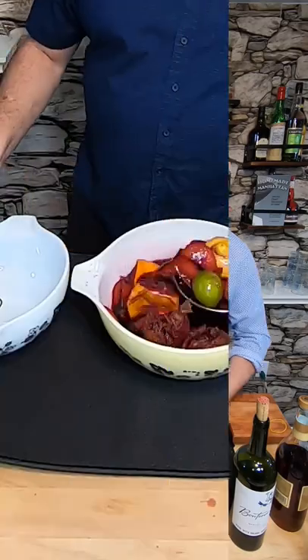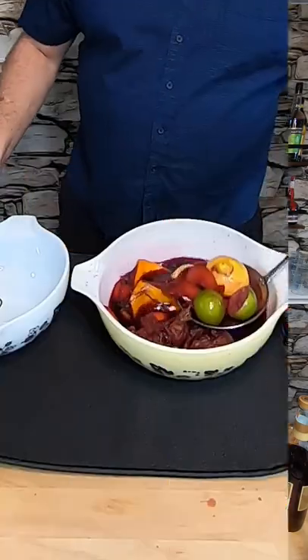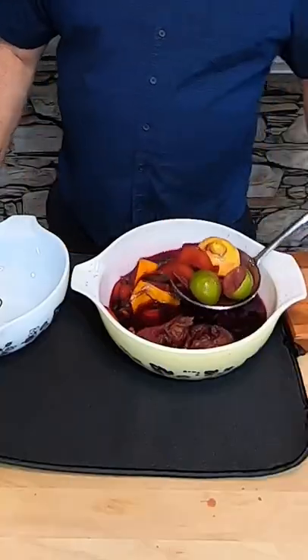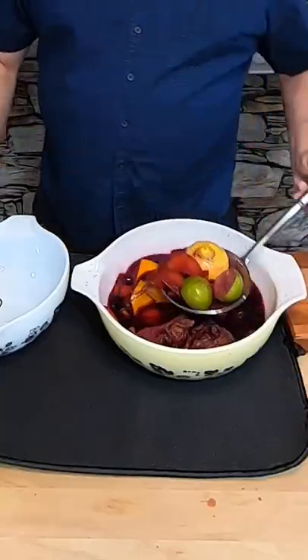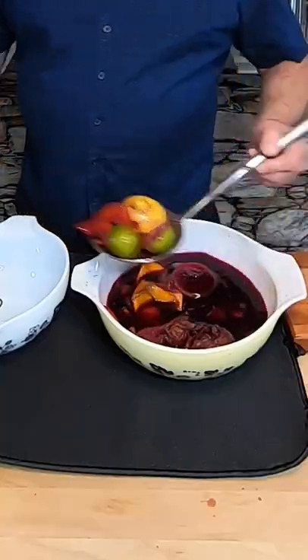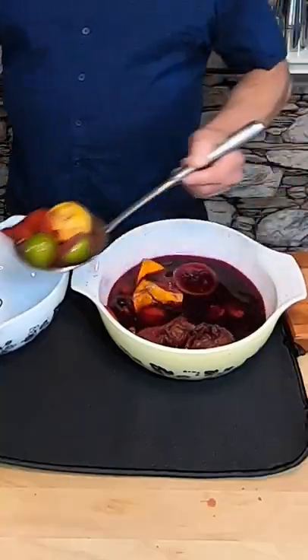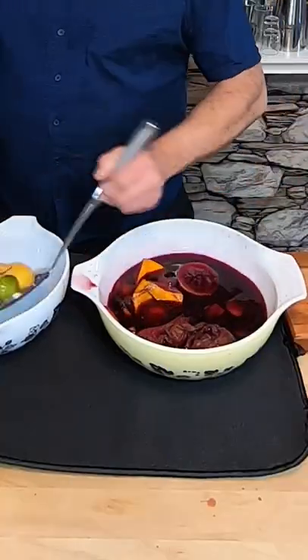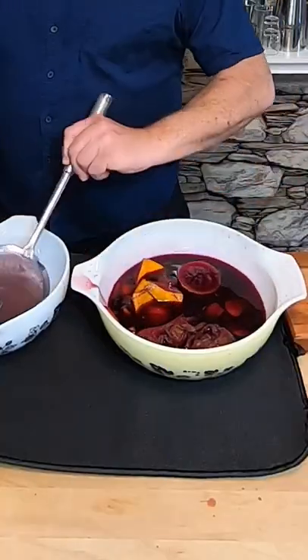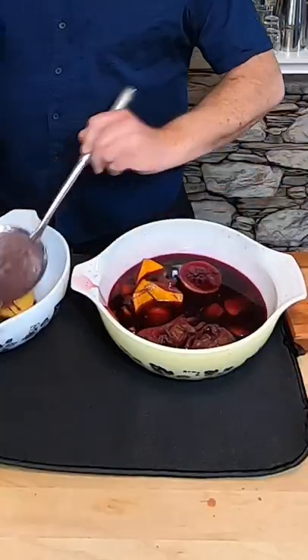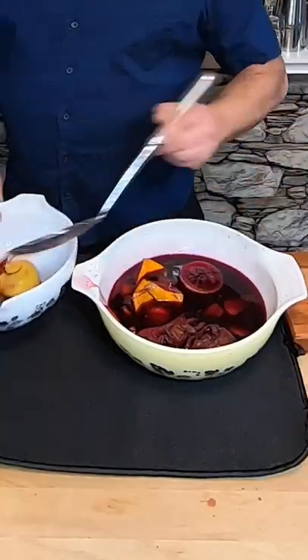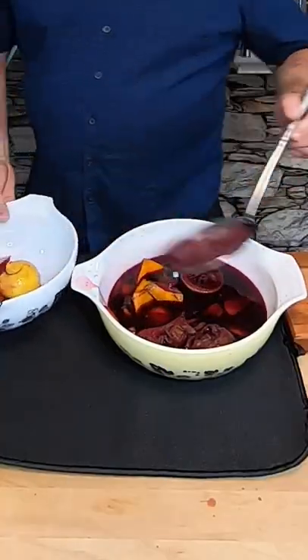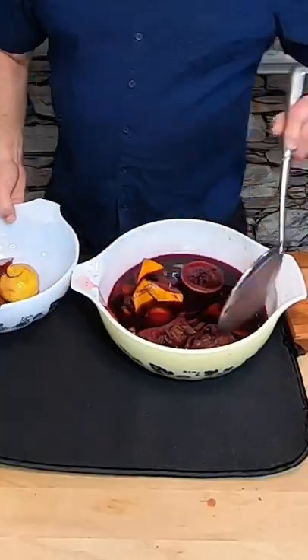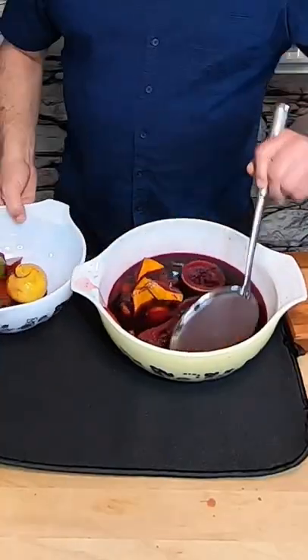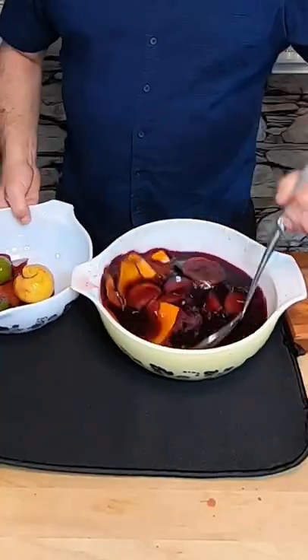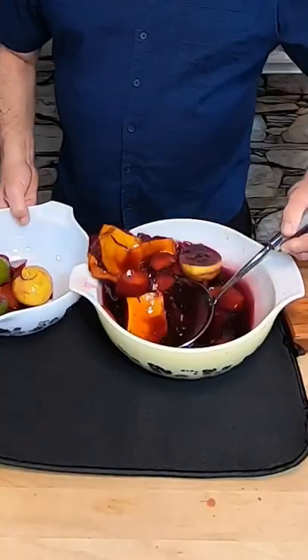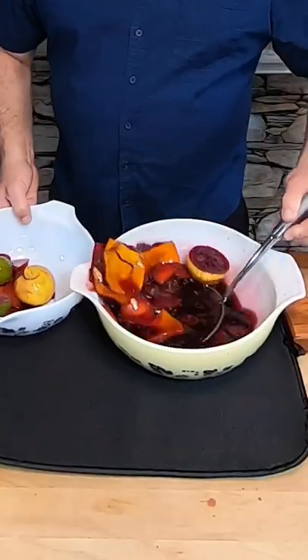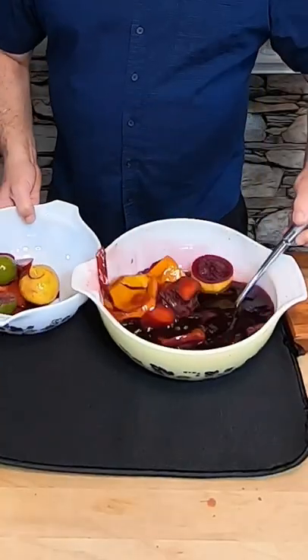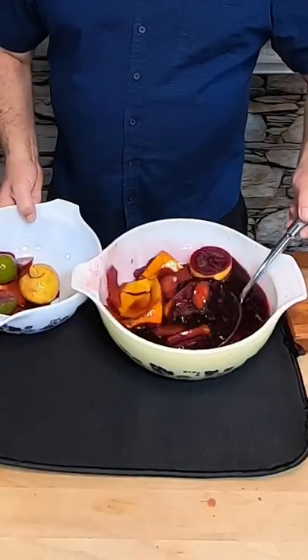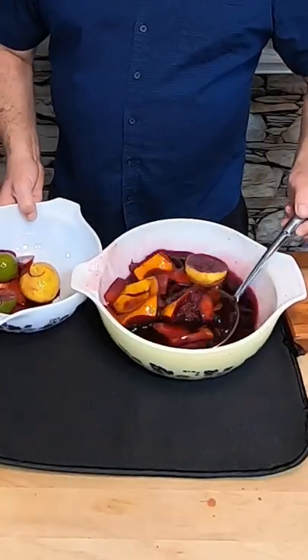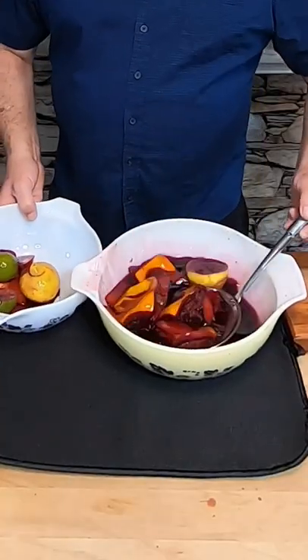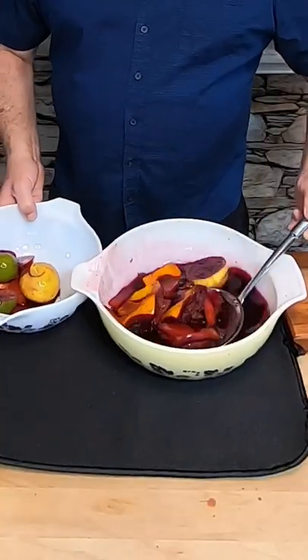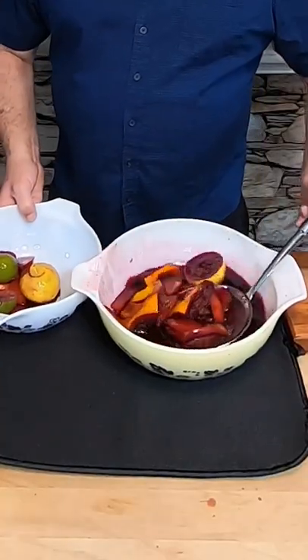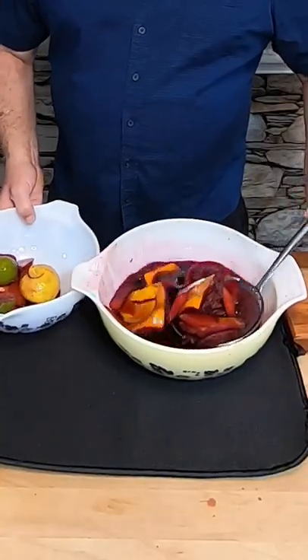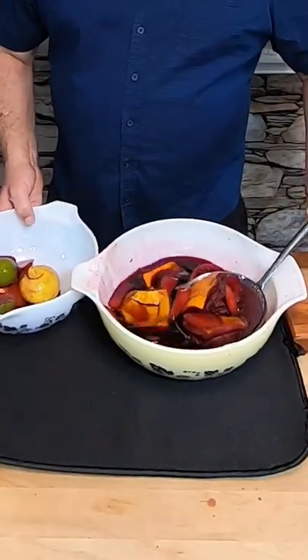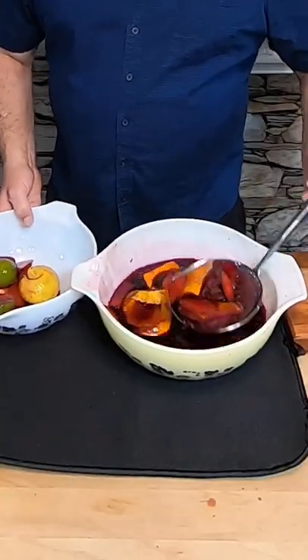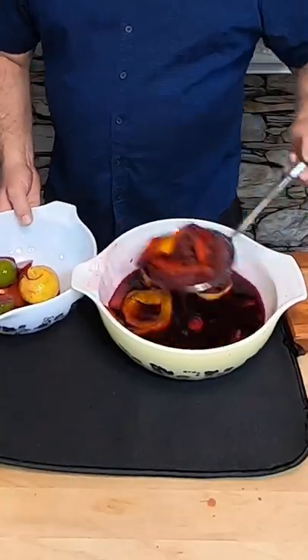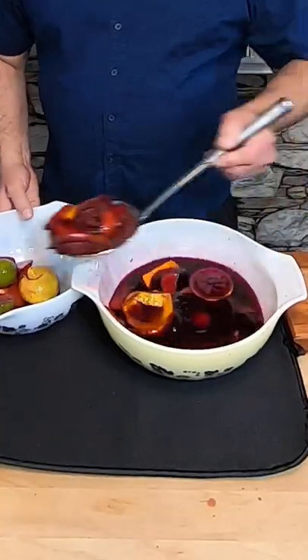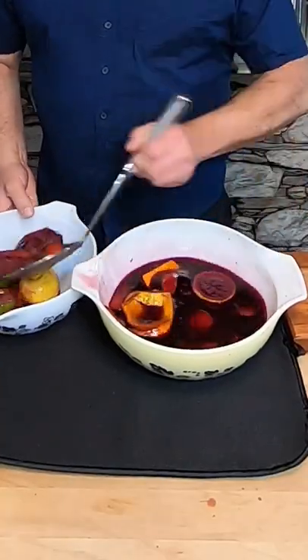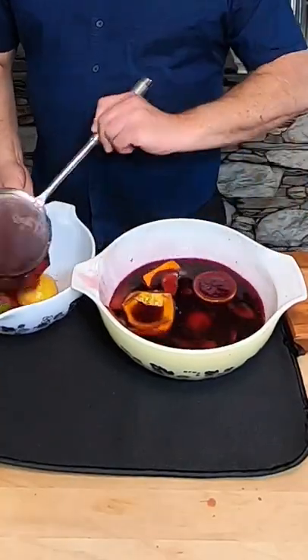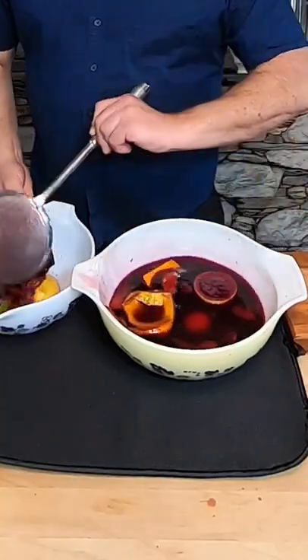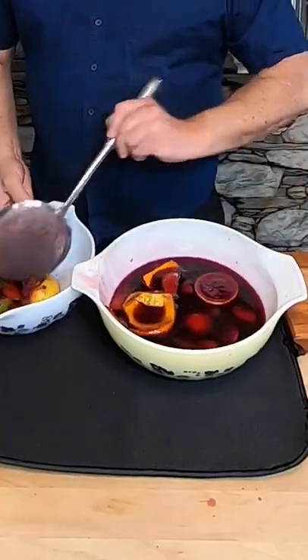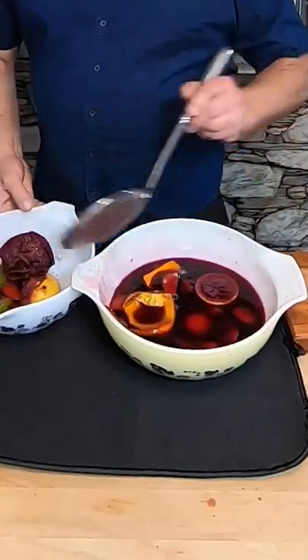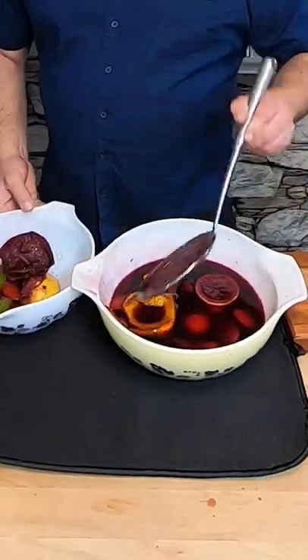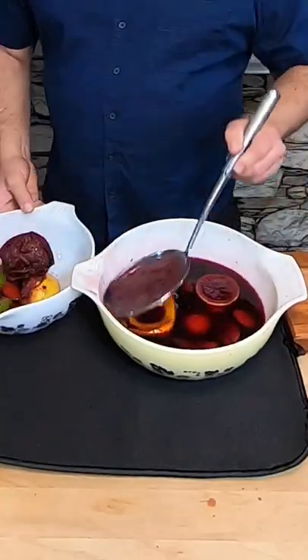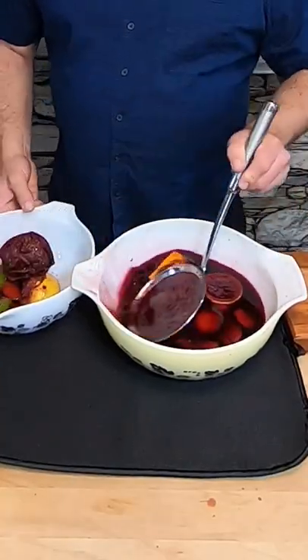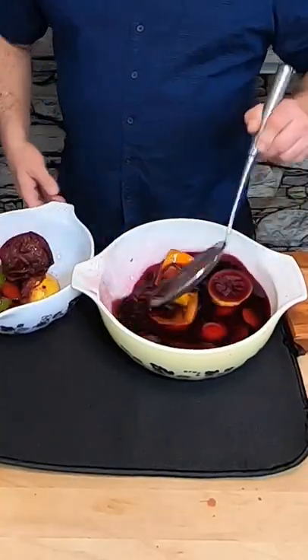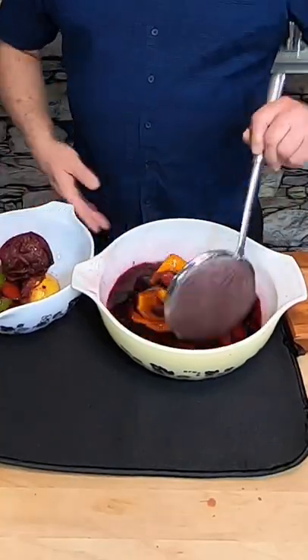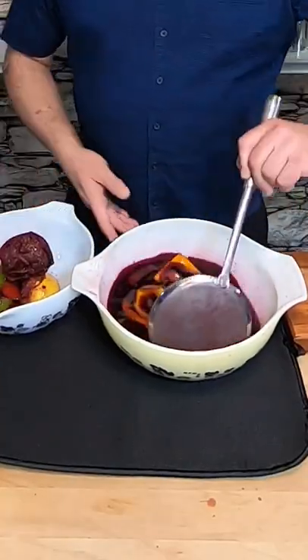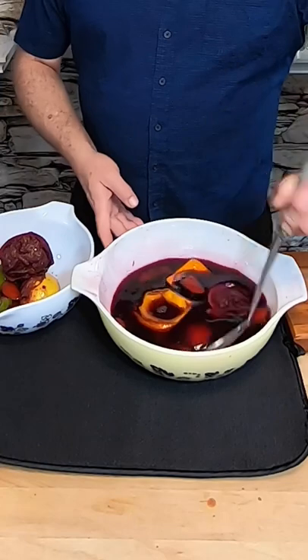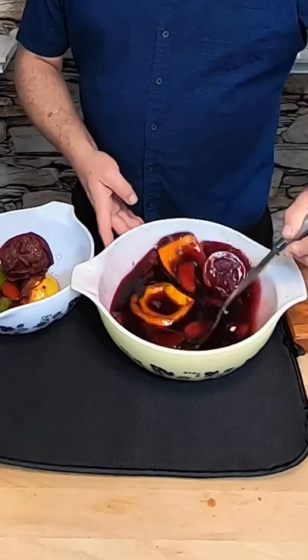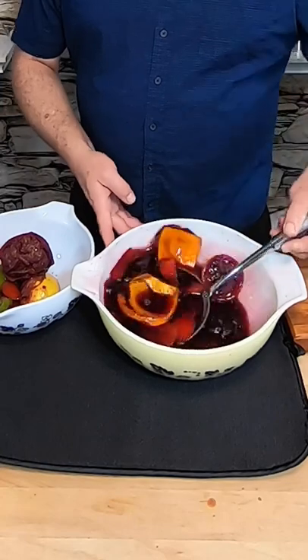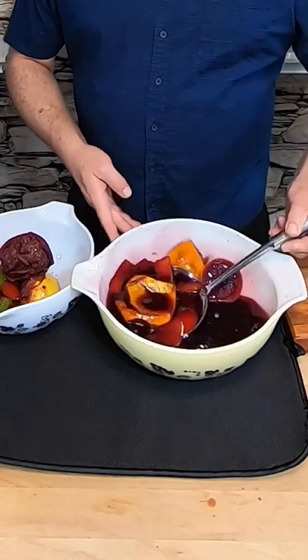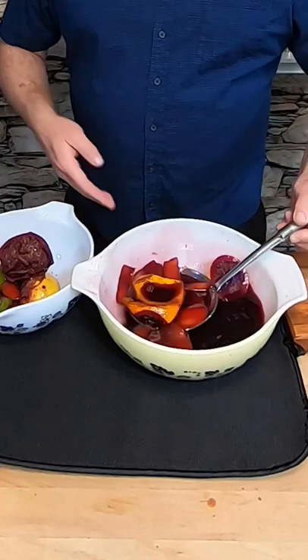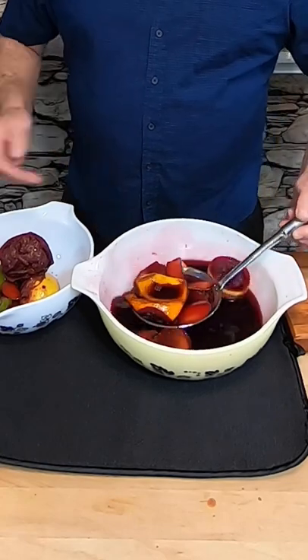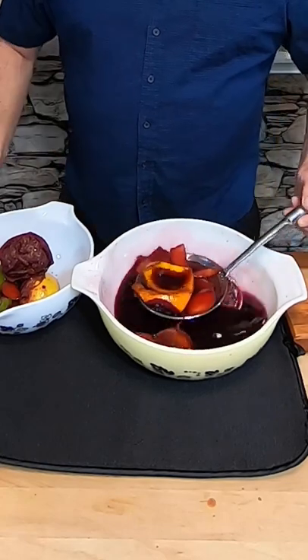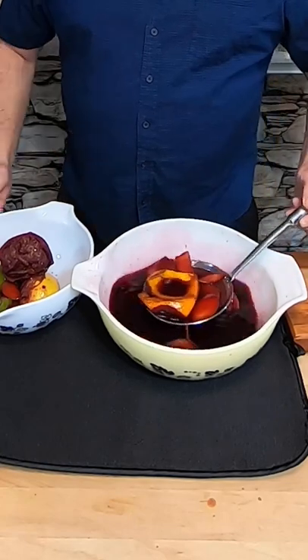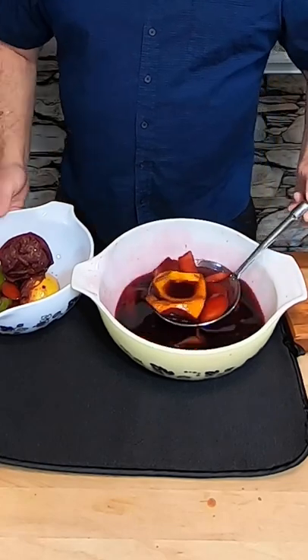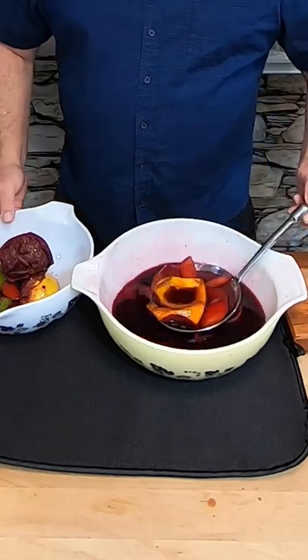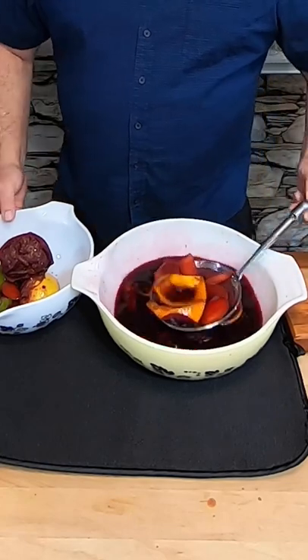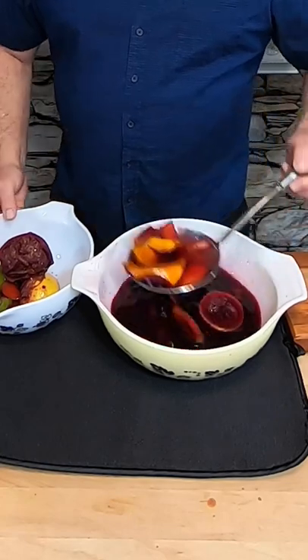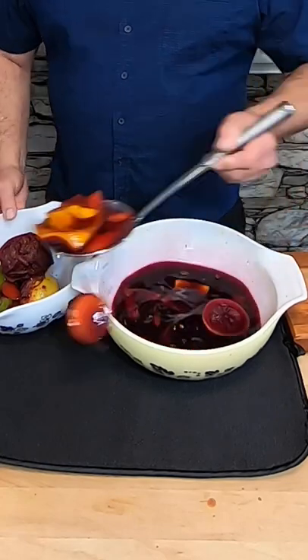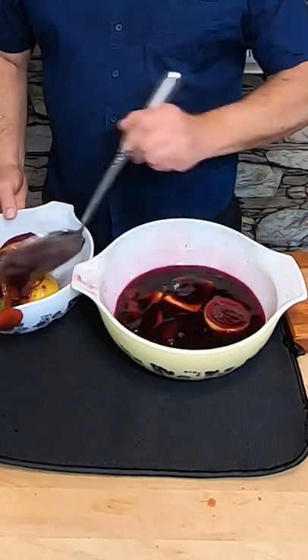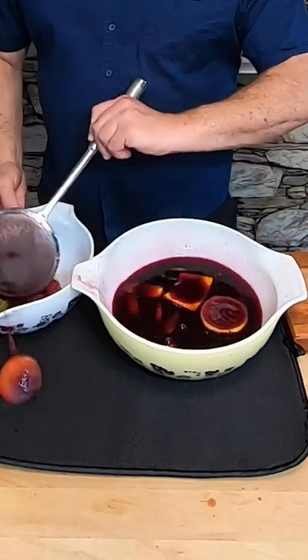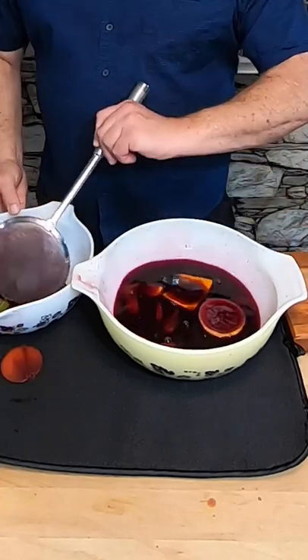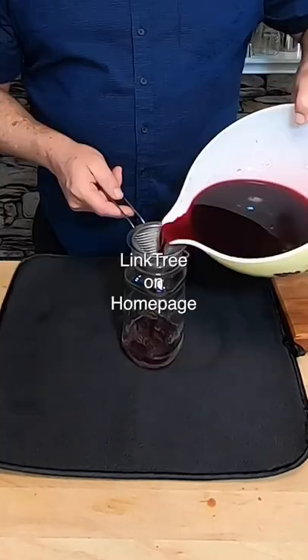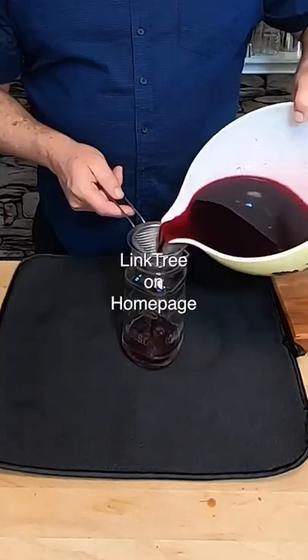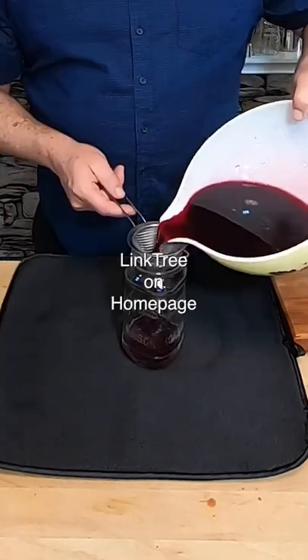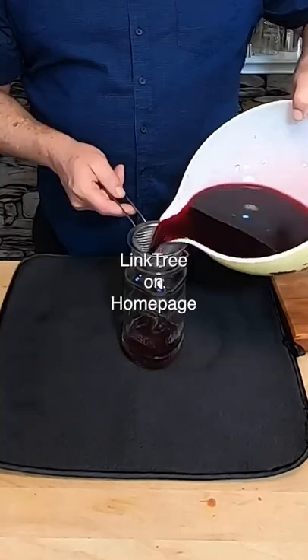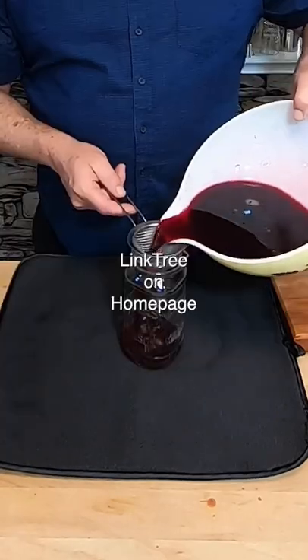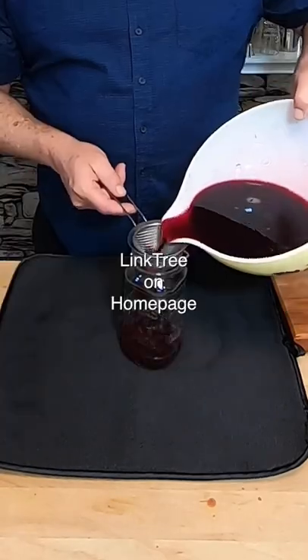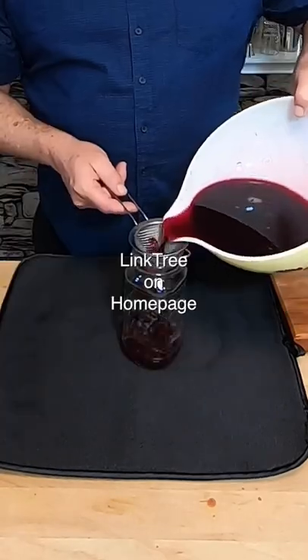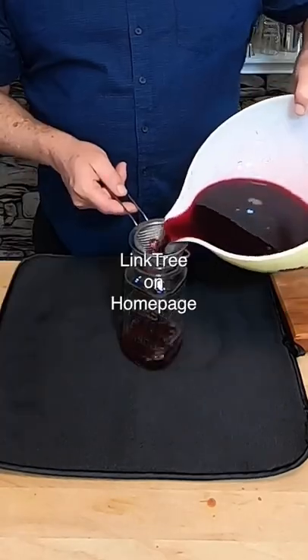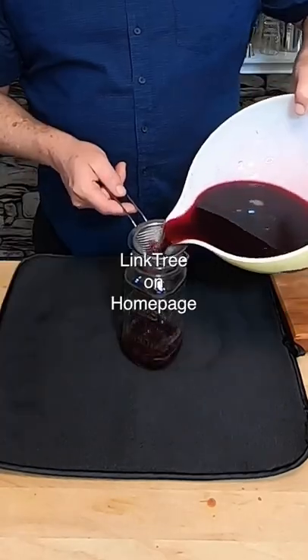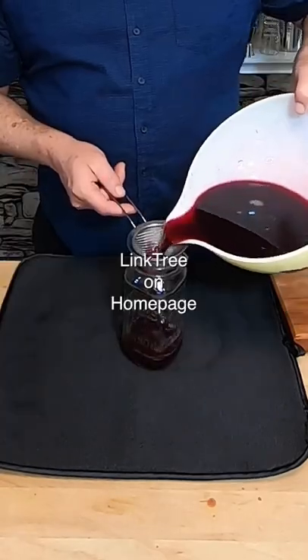It's the next day, so what I'm gonna do is scoop out all of the solid parts and strain it into a mason jar. There's a link to it on my home page.